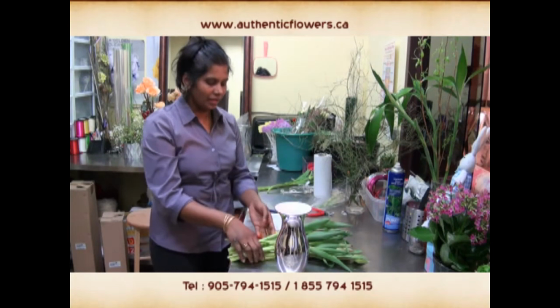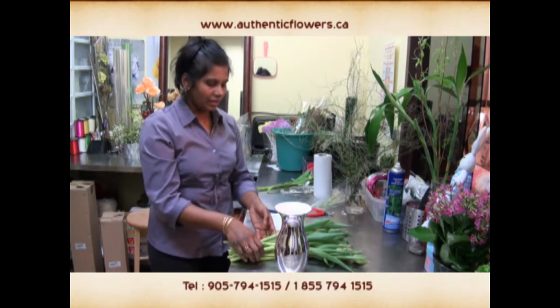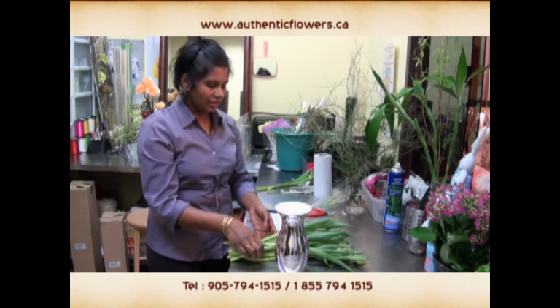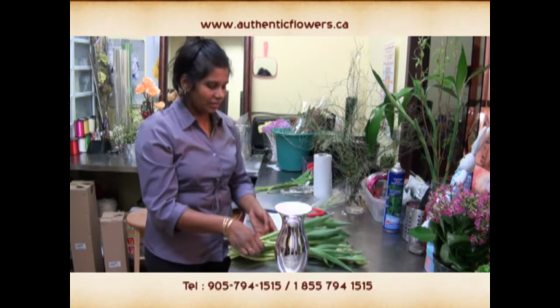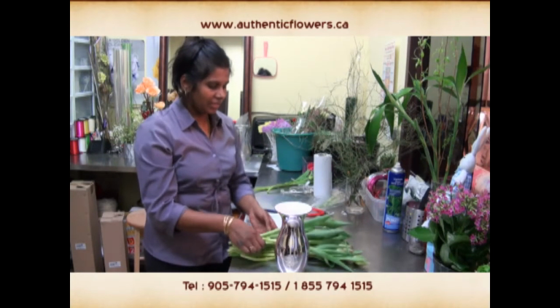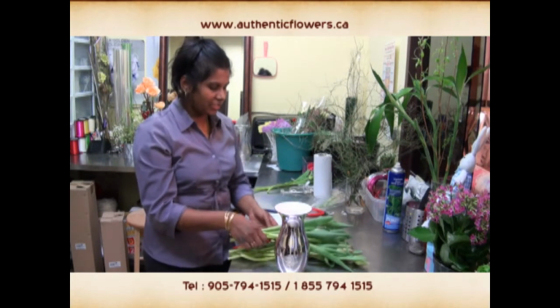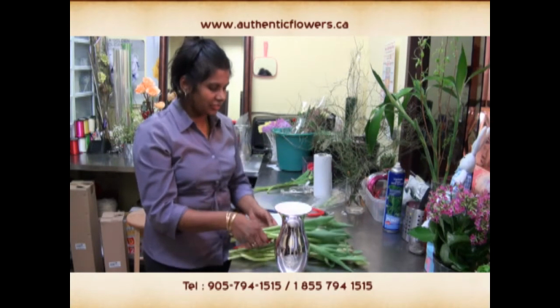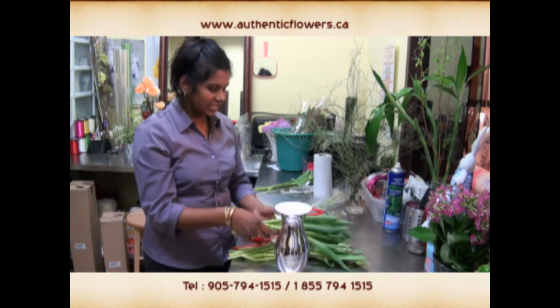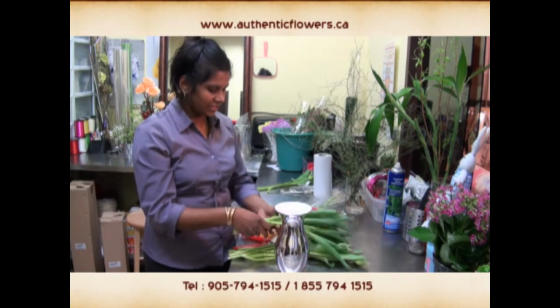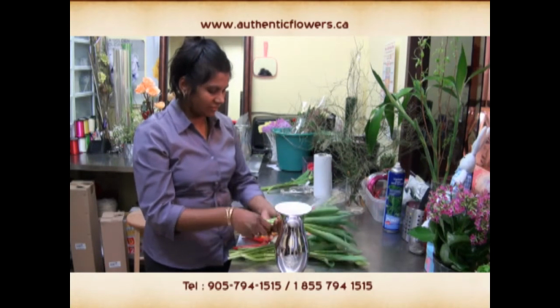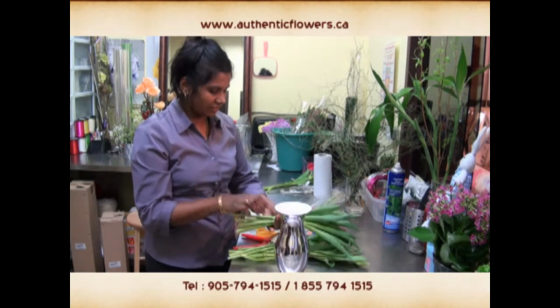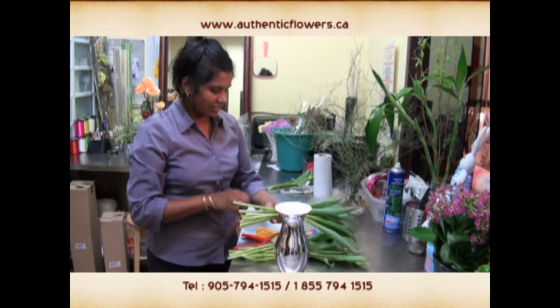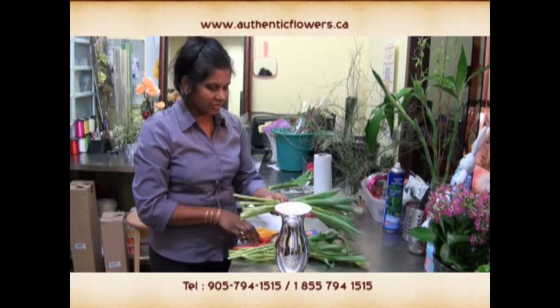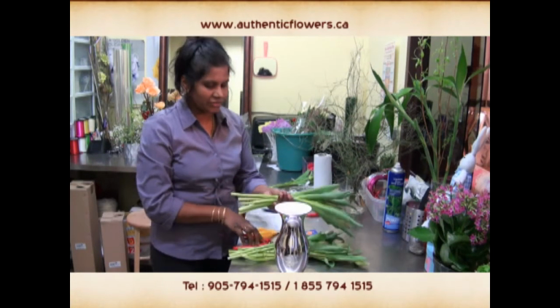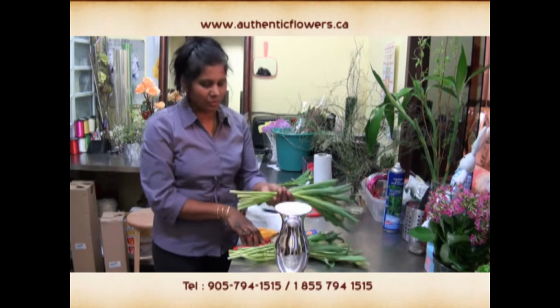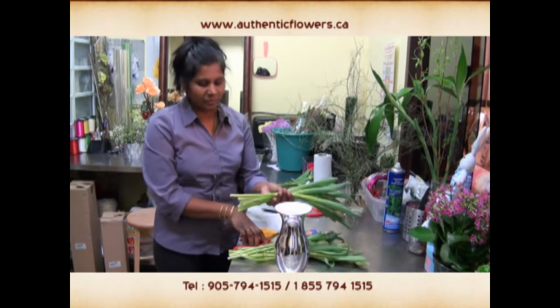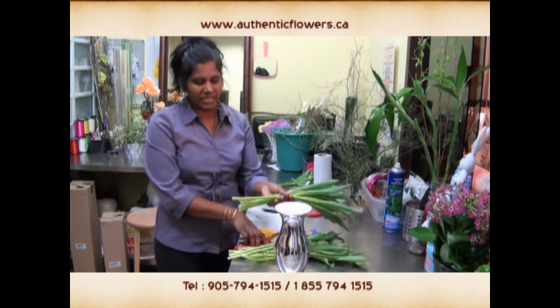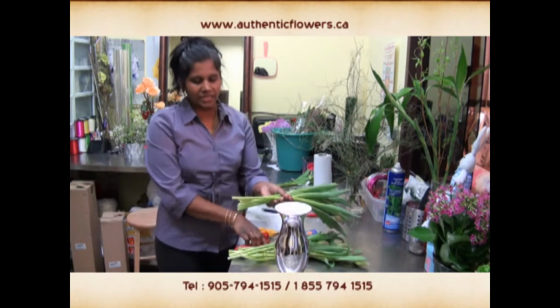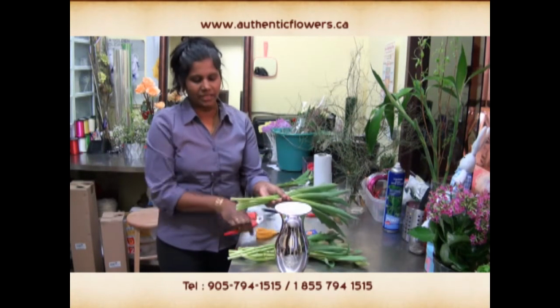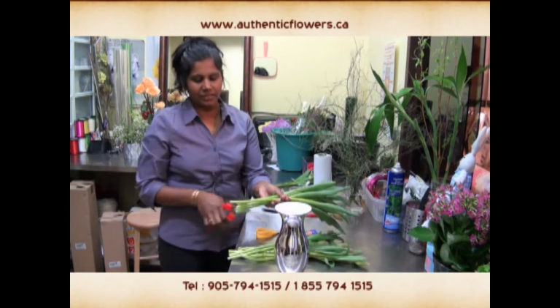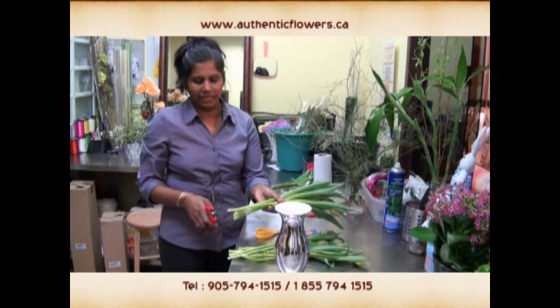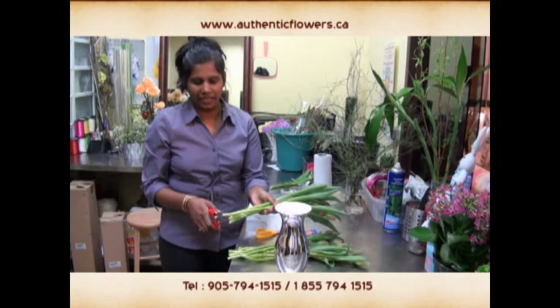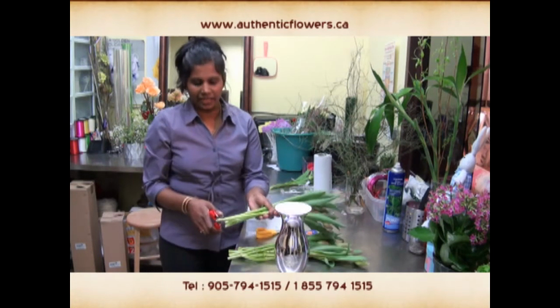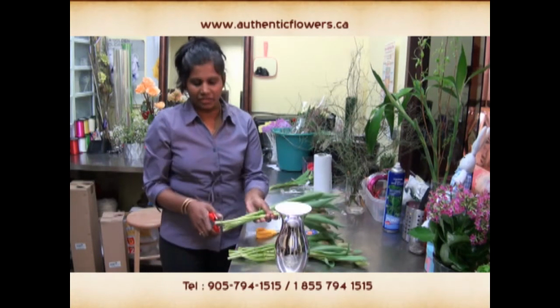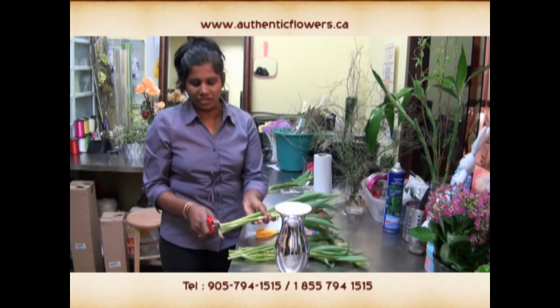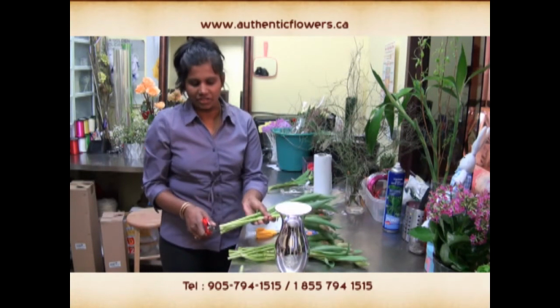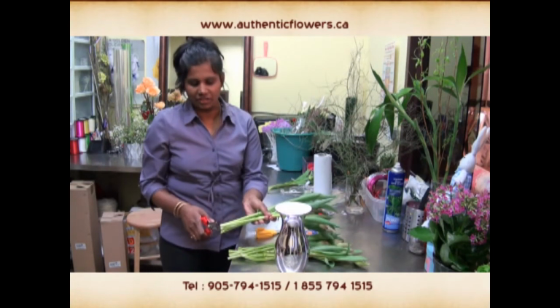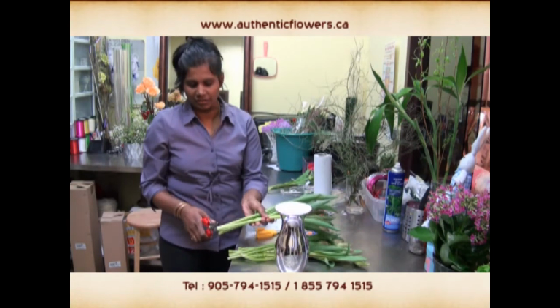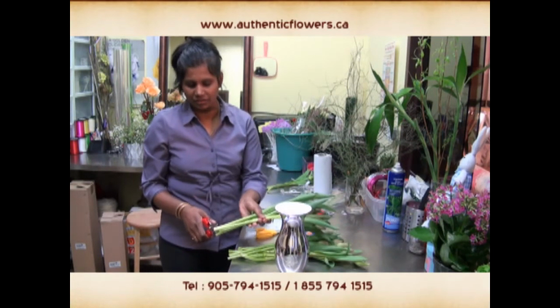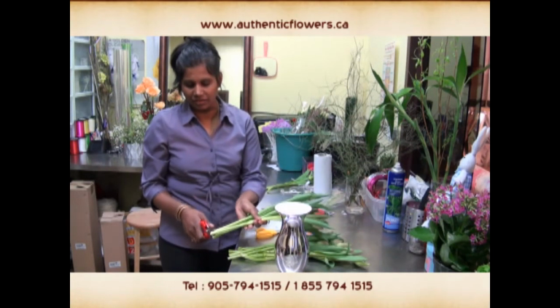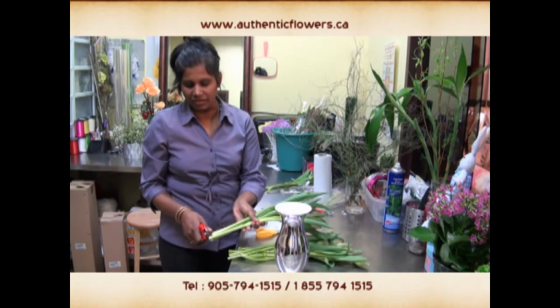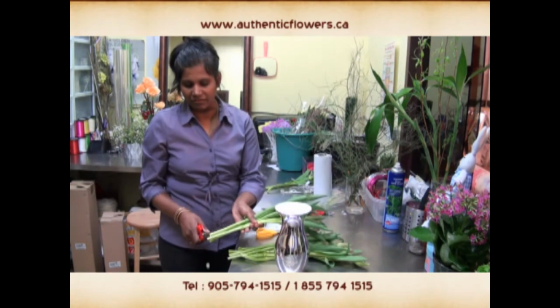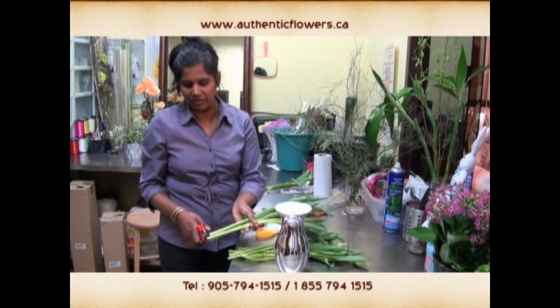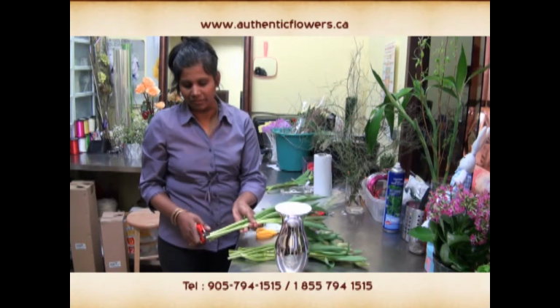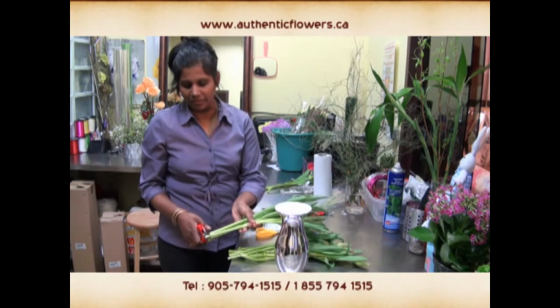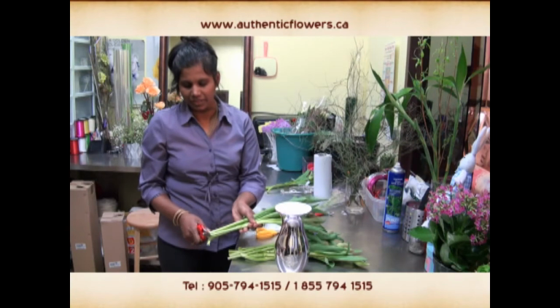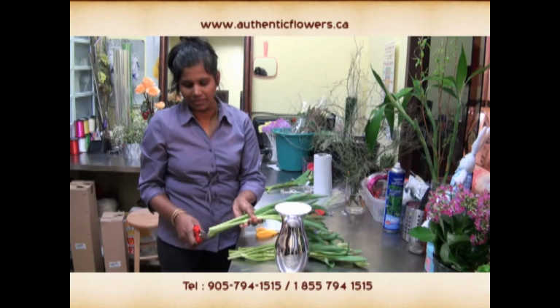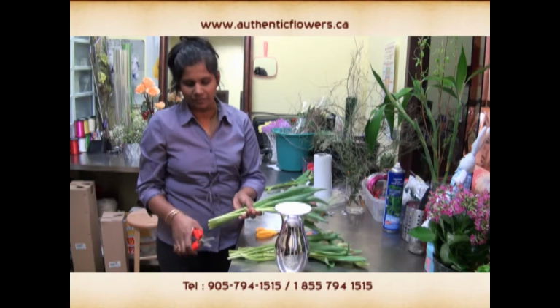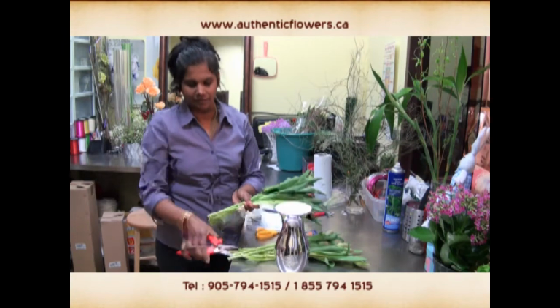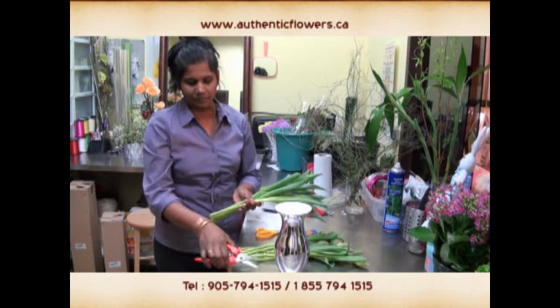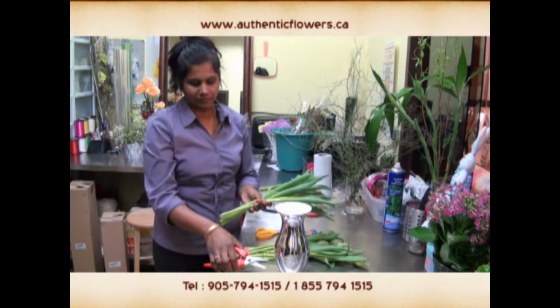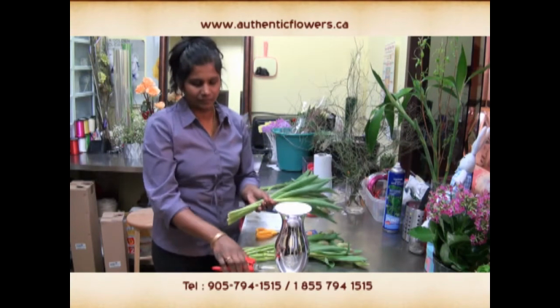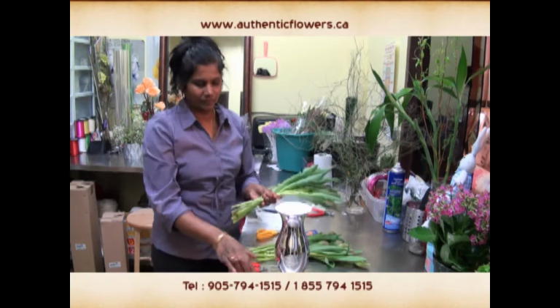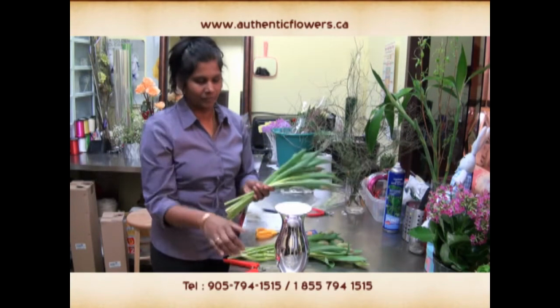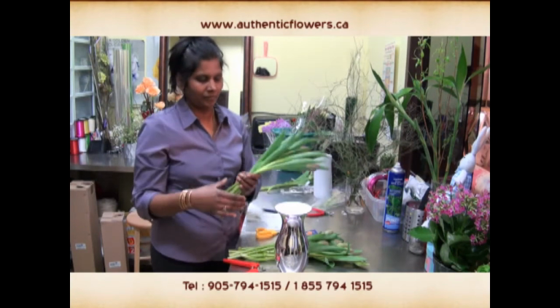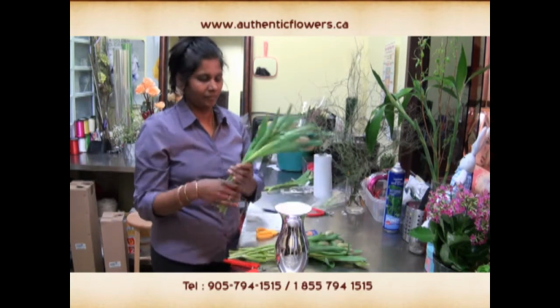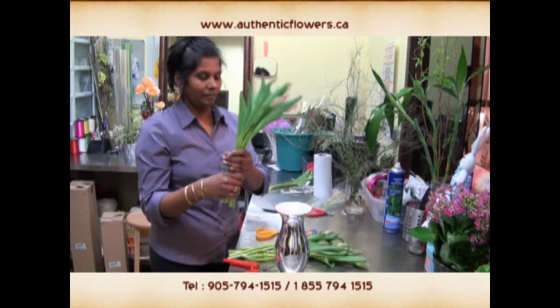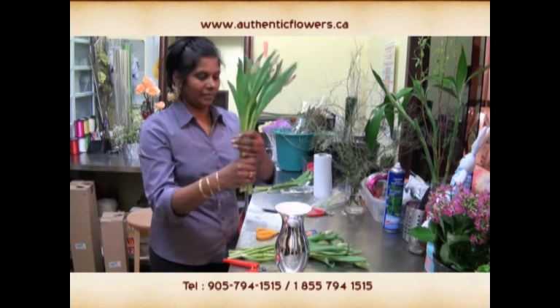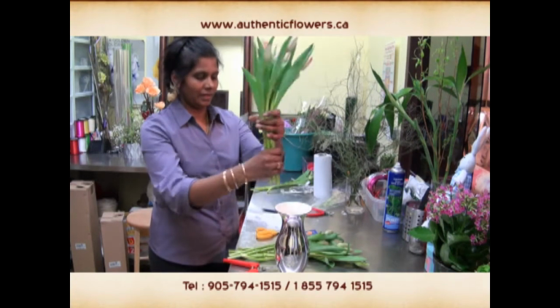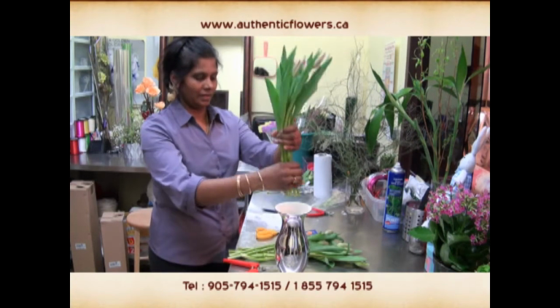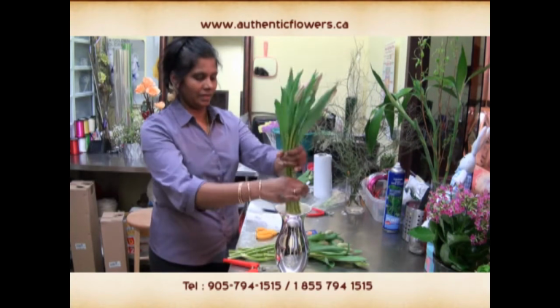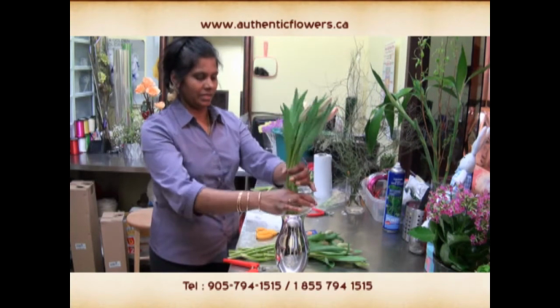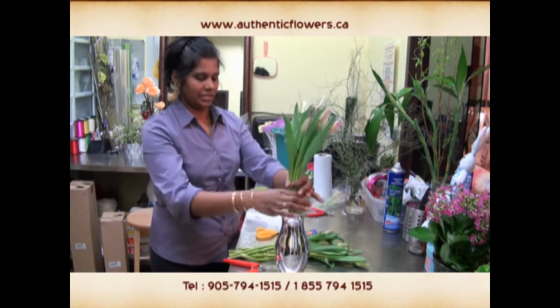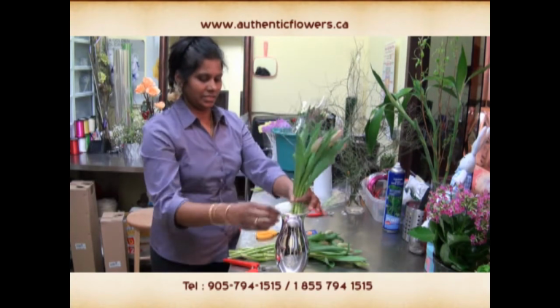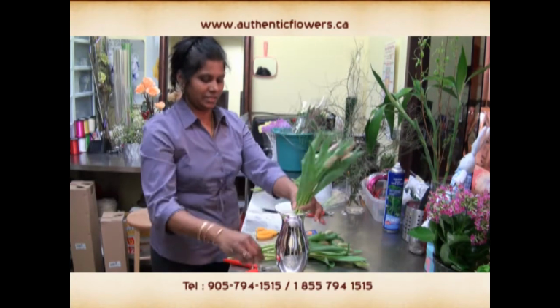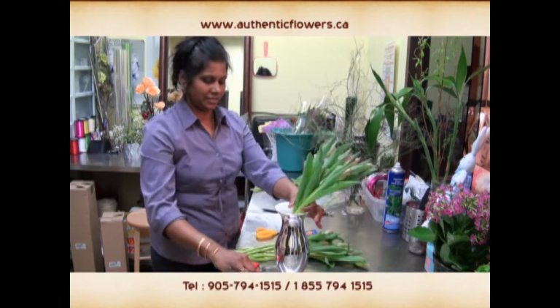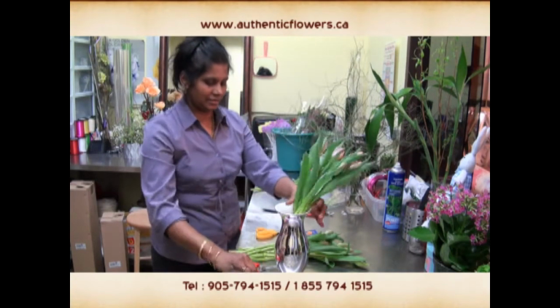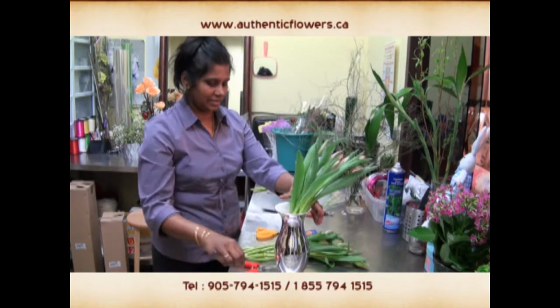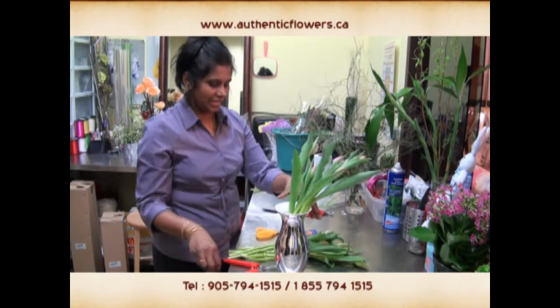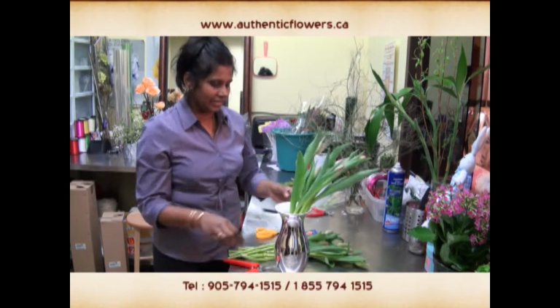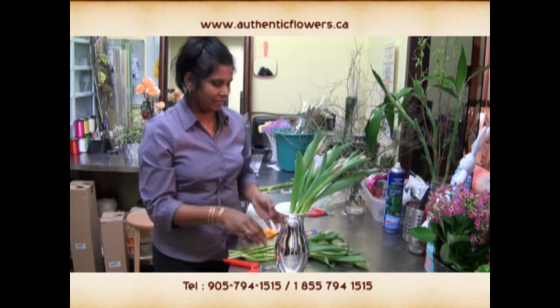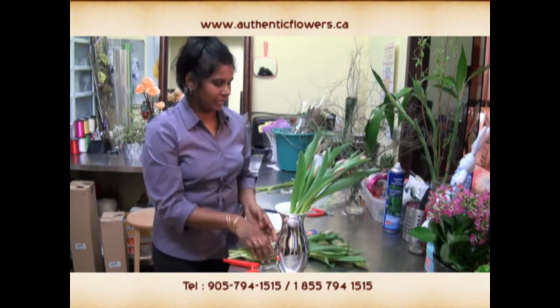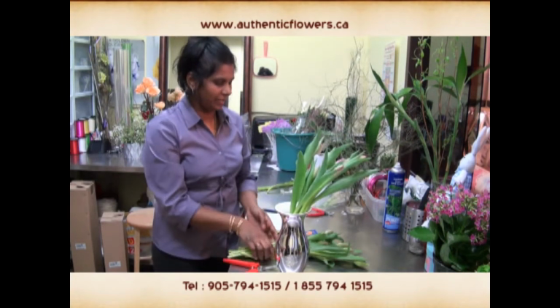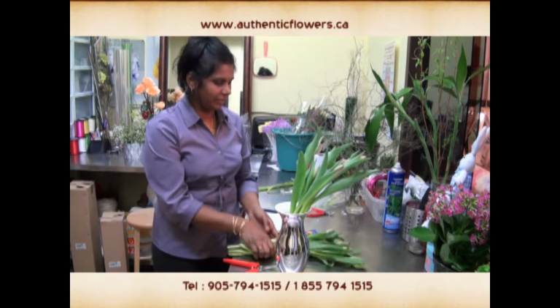Then you take the flowers — always cut the edges on the flowers — and just slide them in.